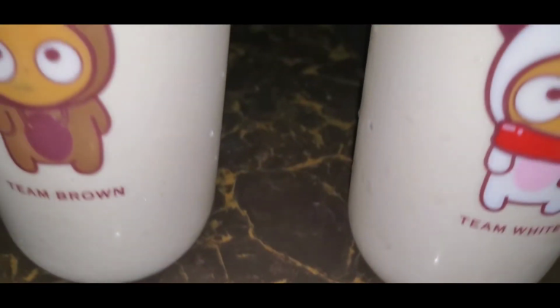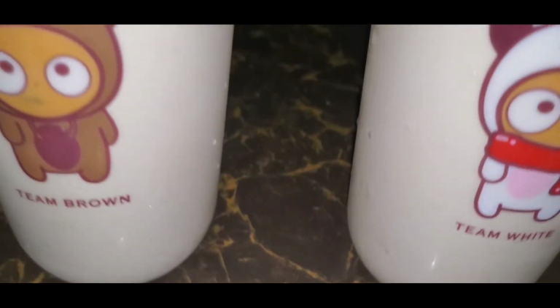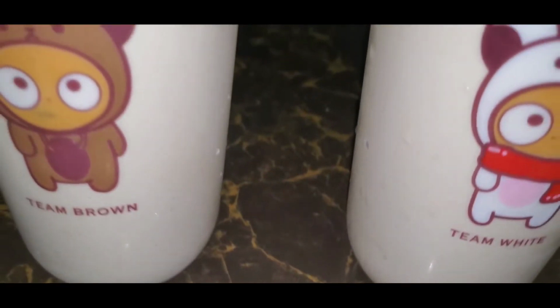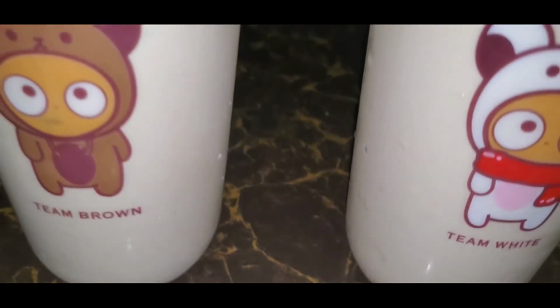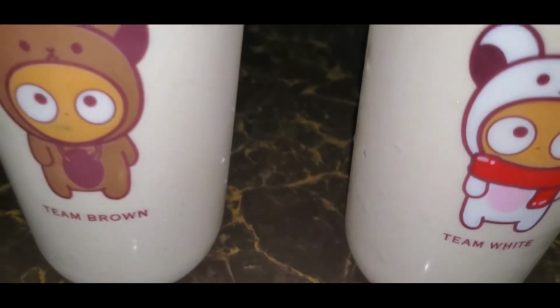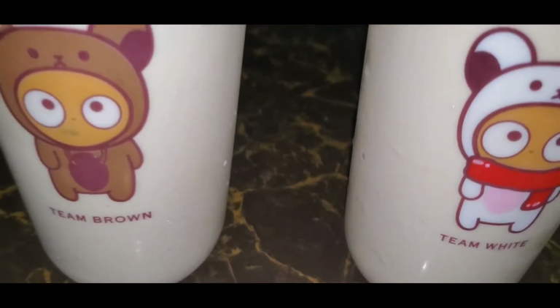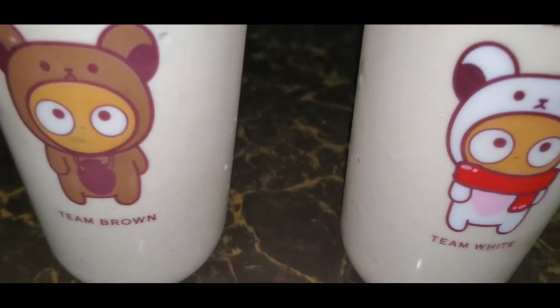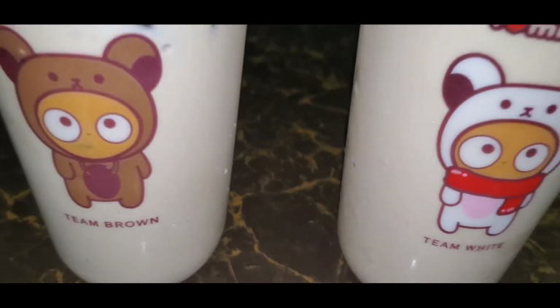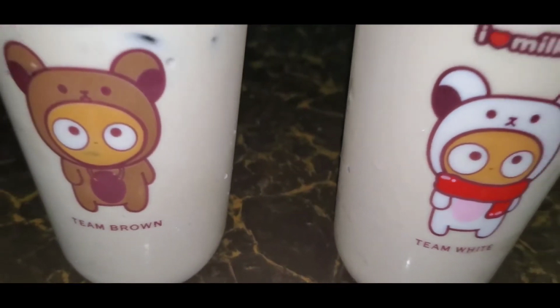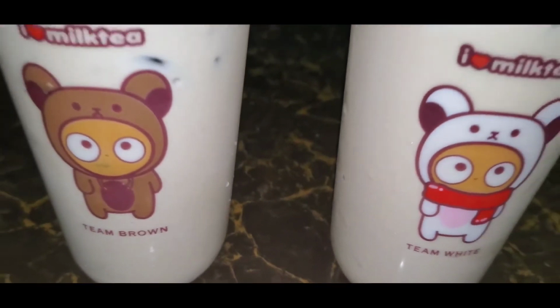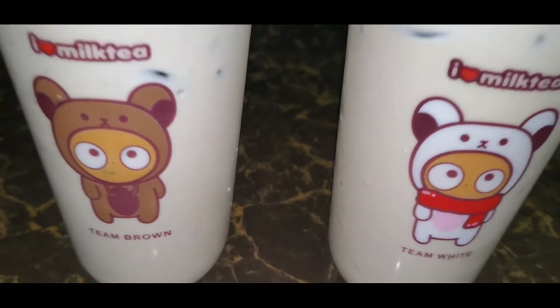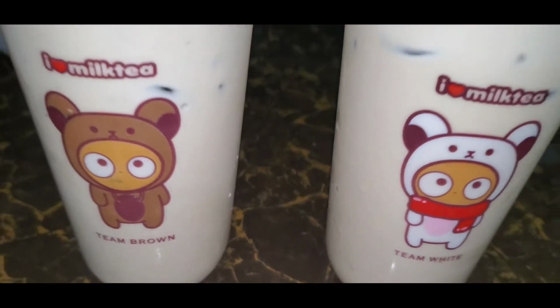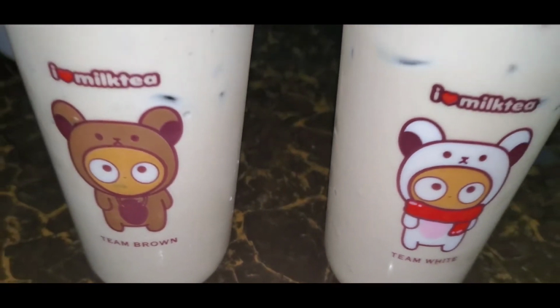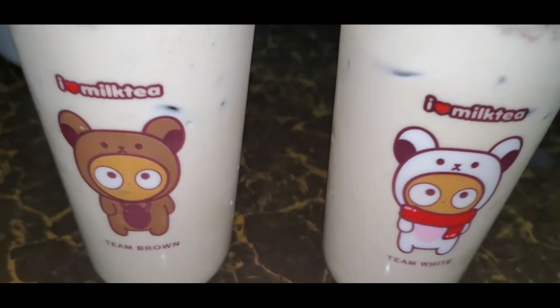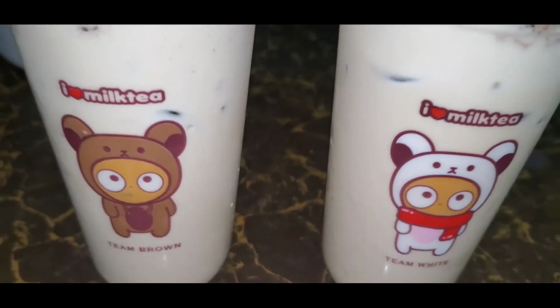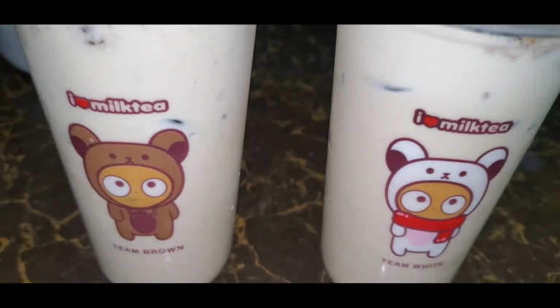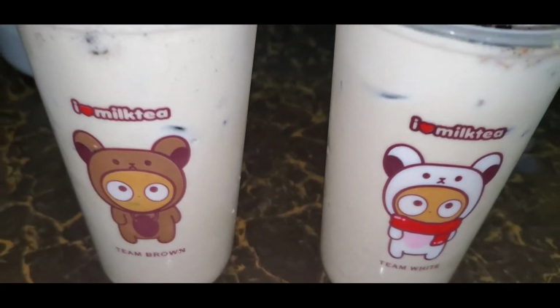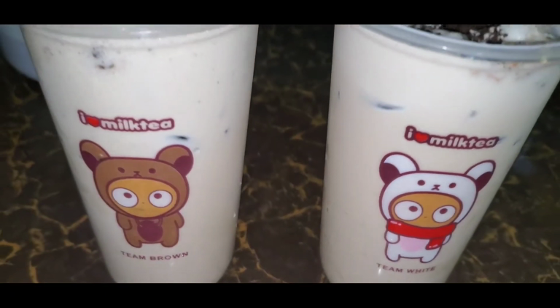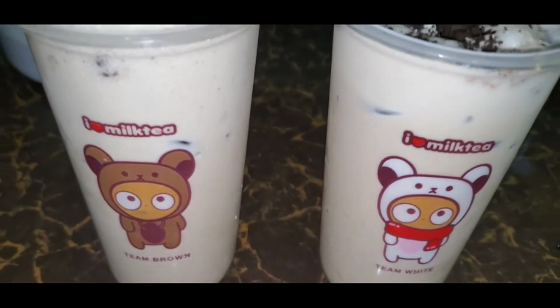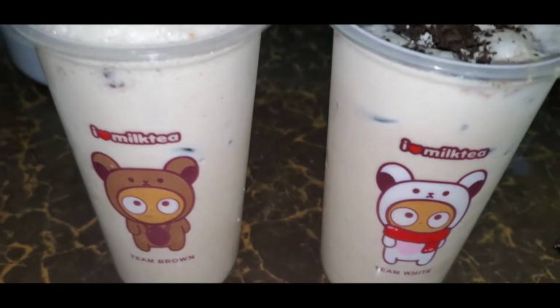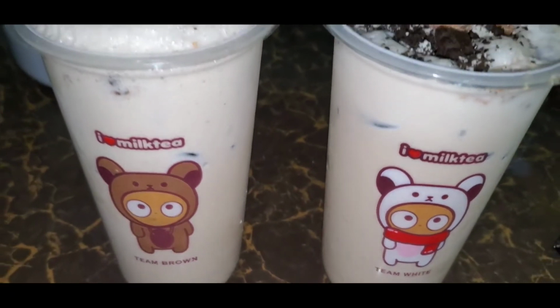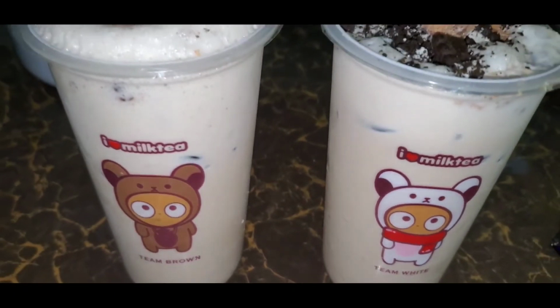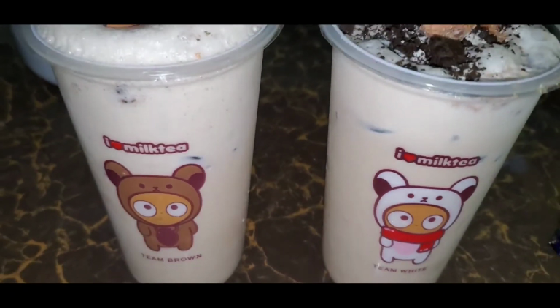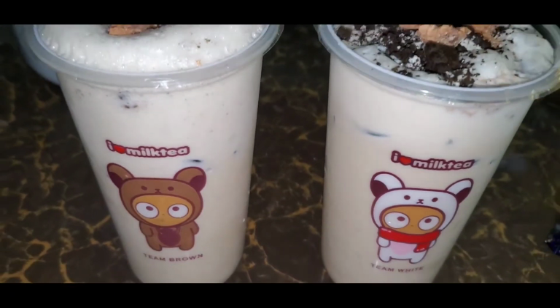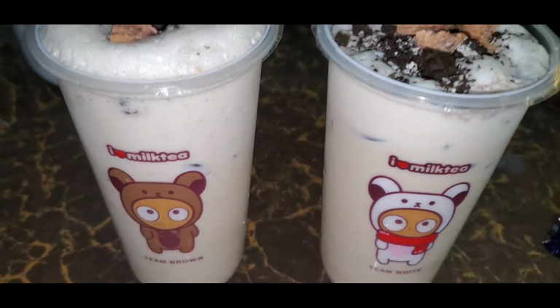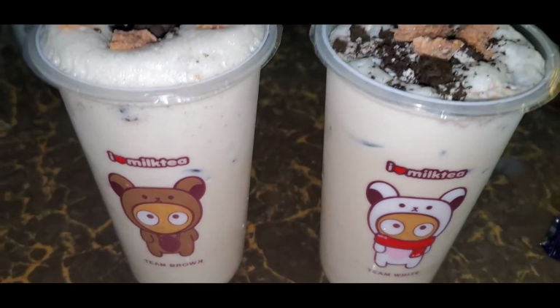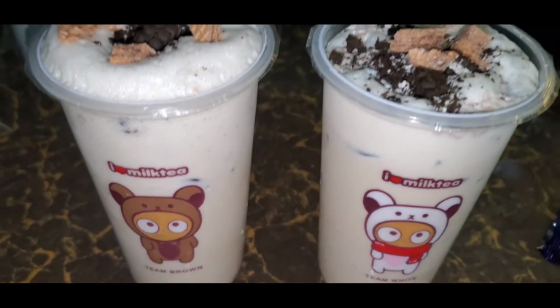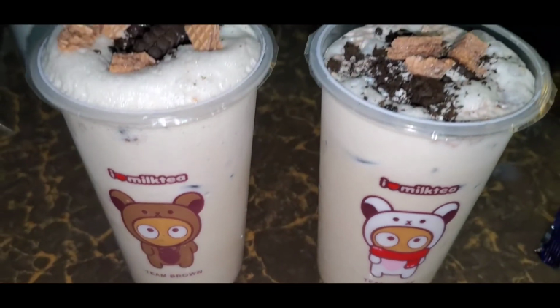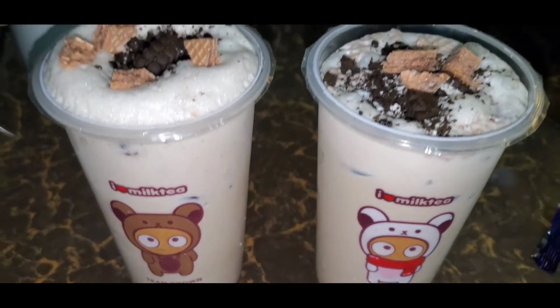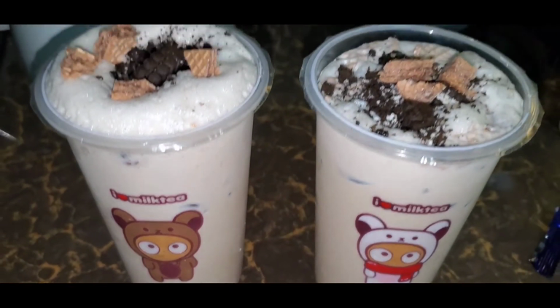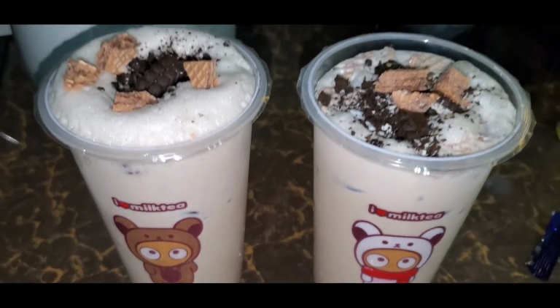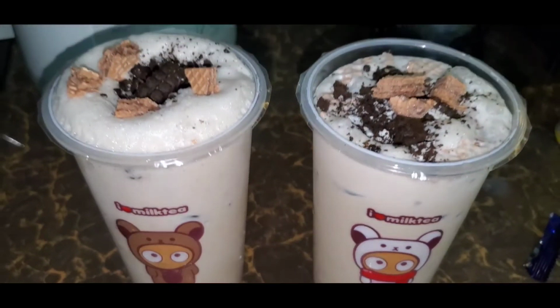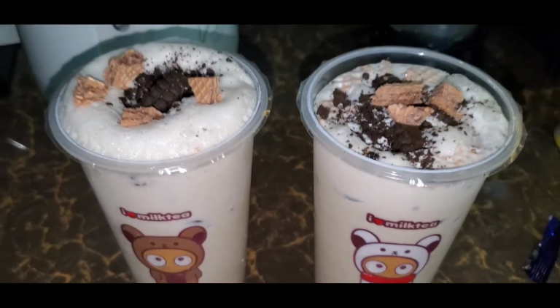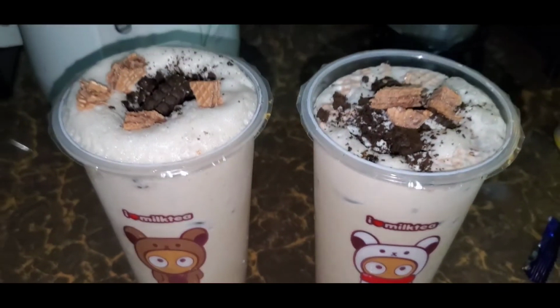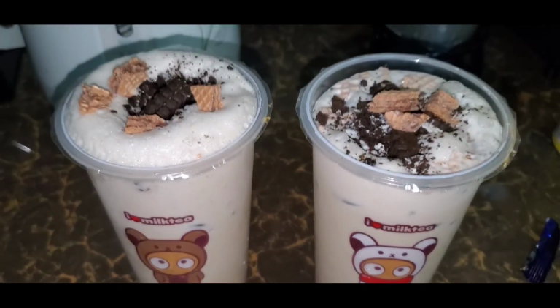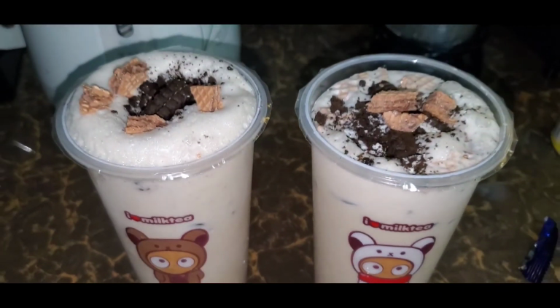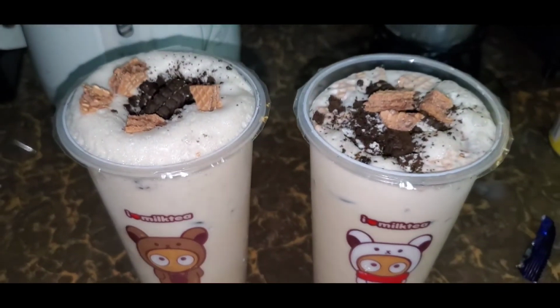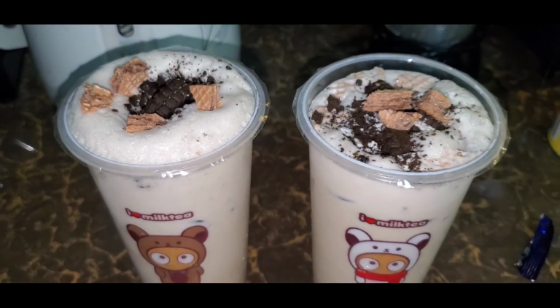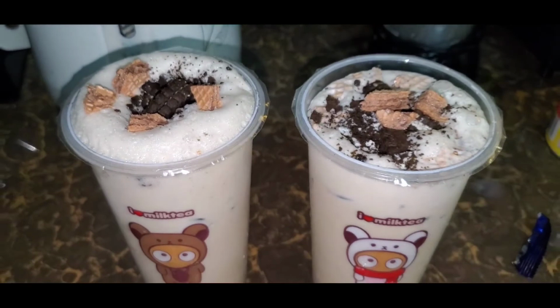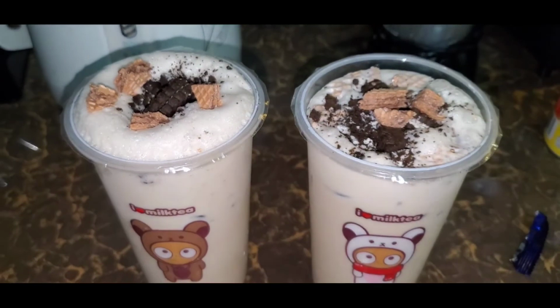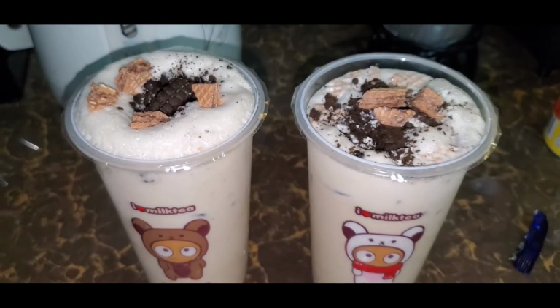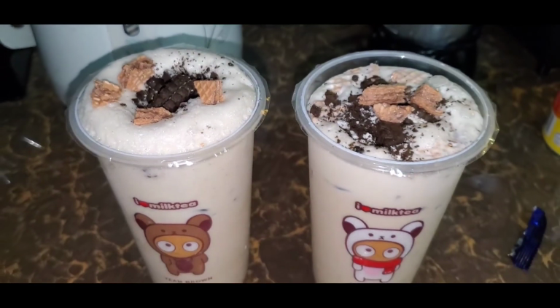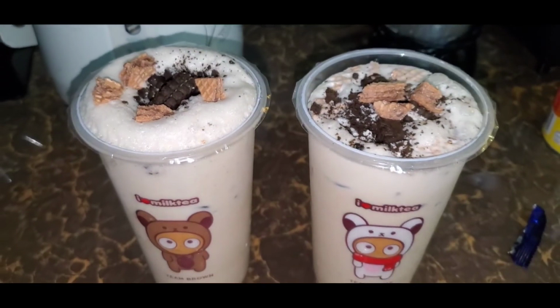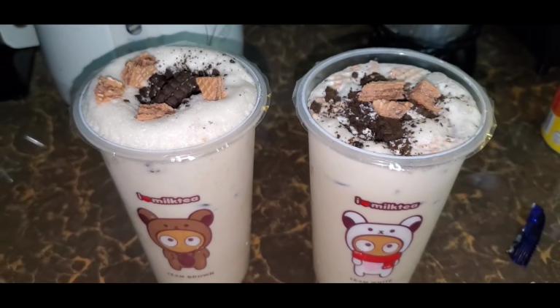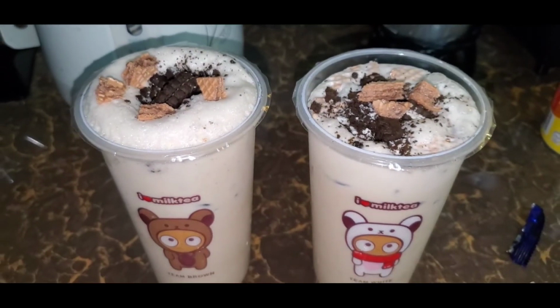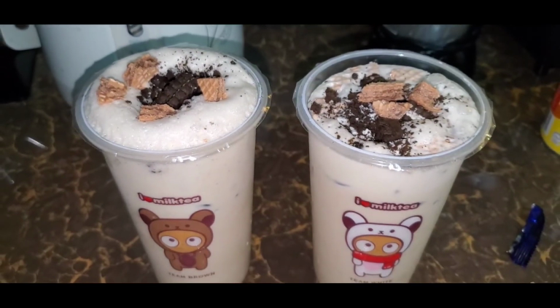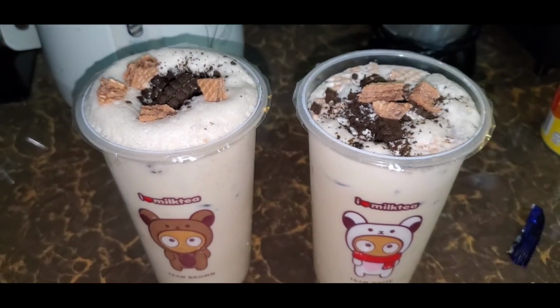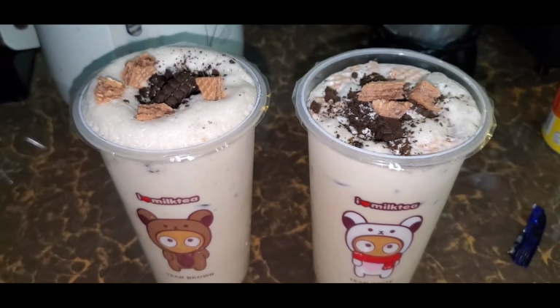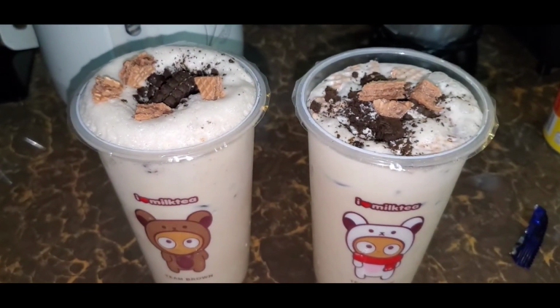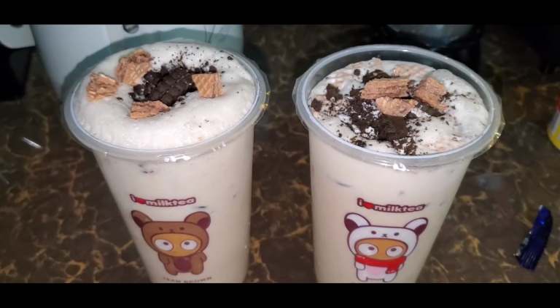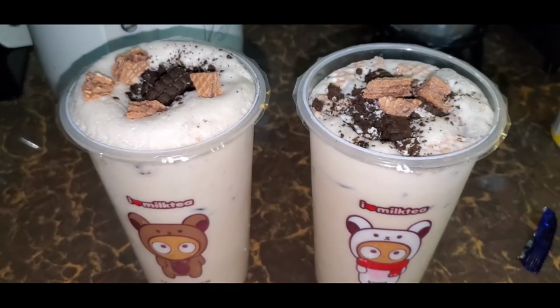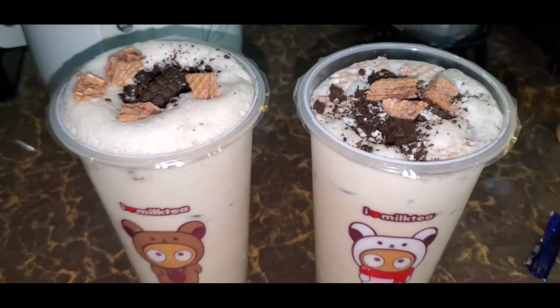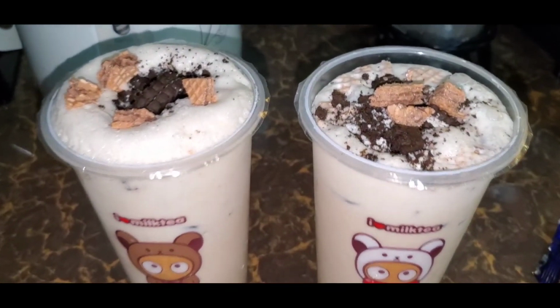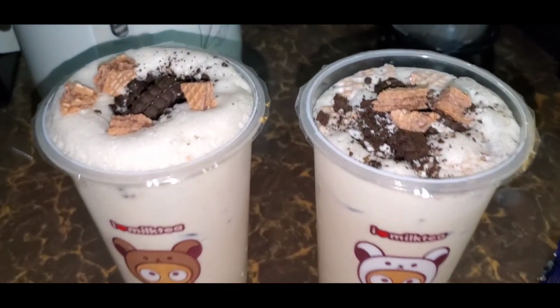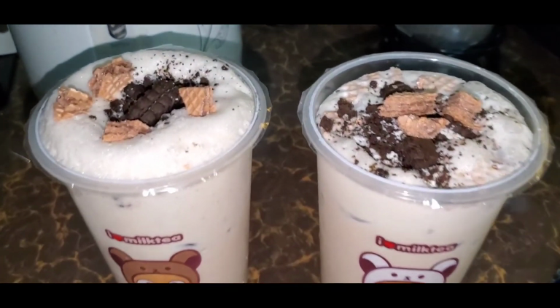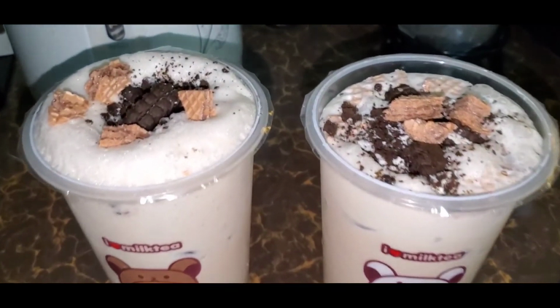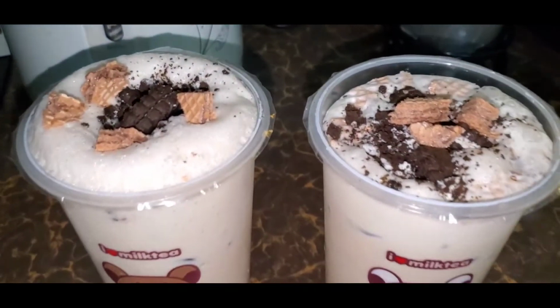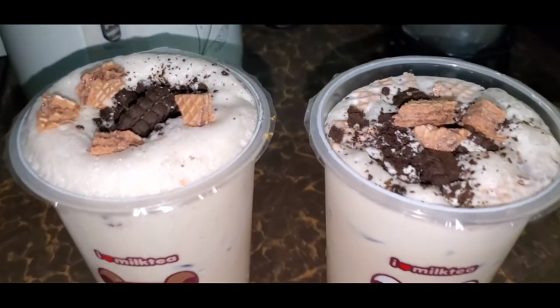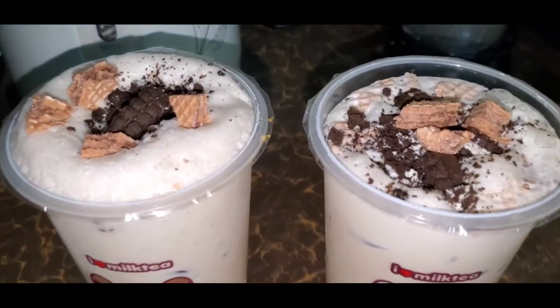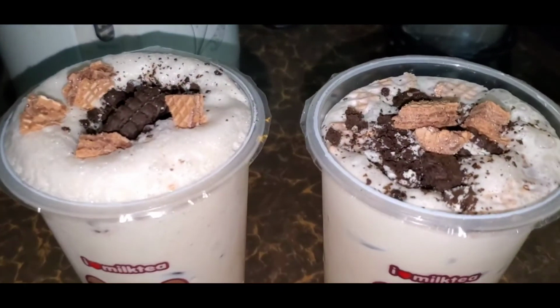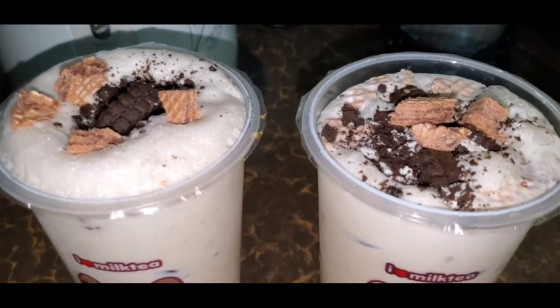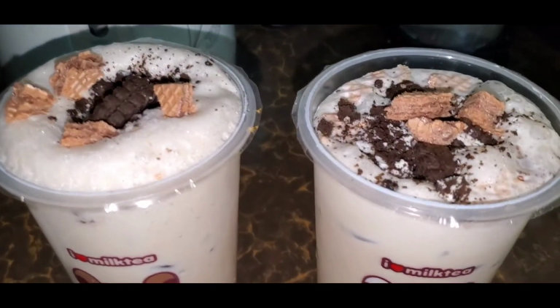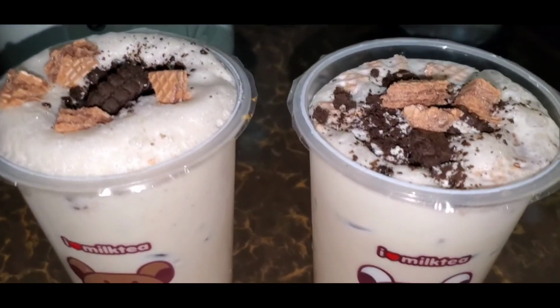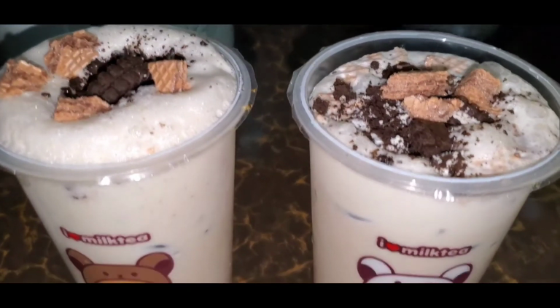Tada! Ito na ang ating coffee crumble milk dance fire. Yehey!